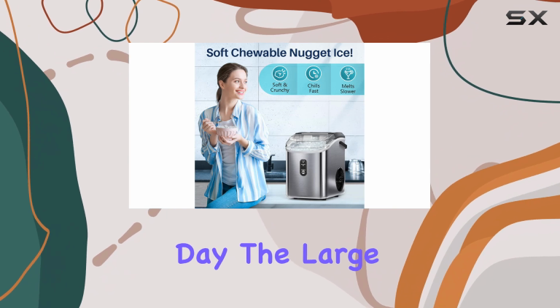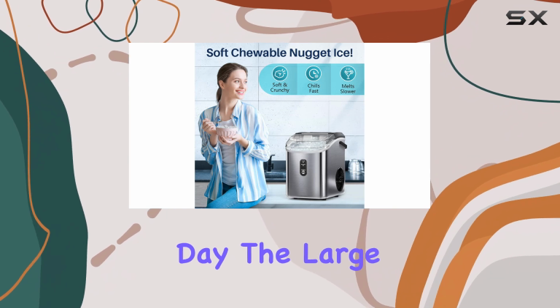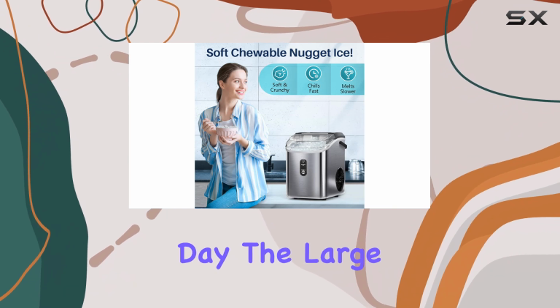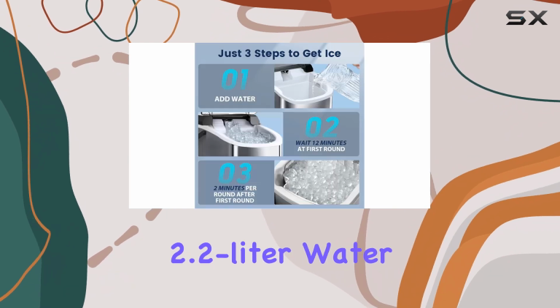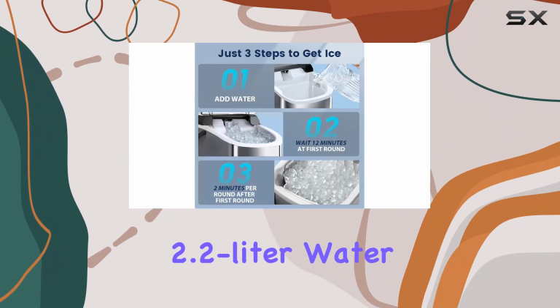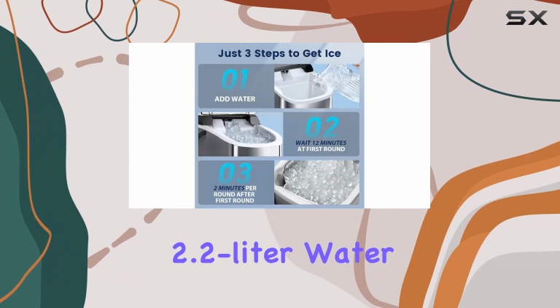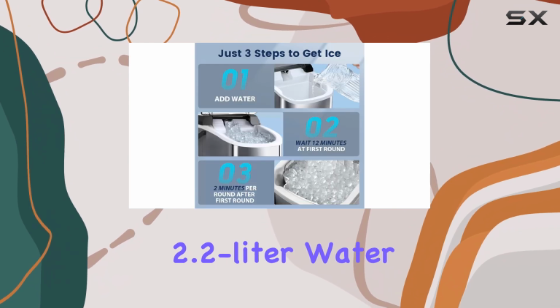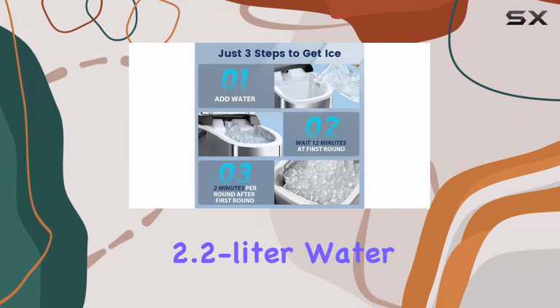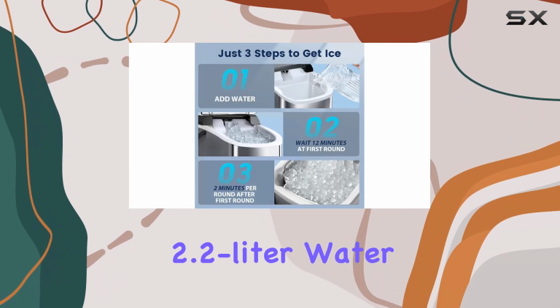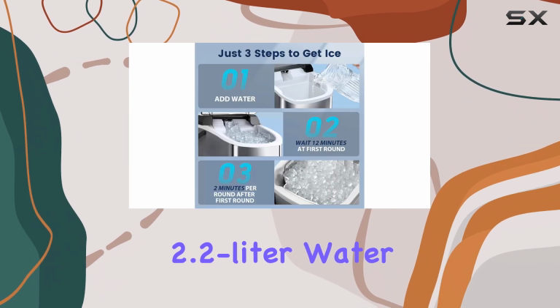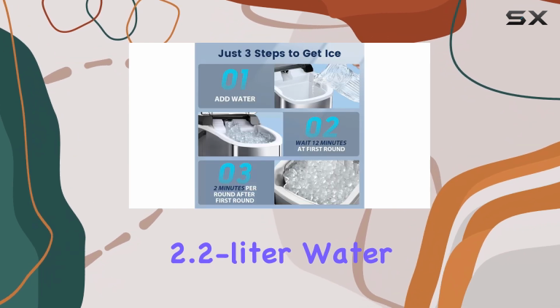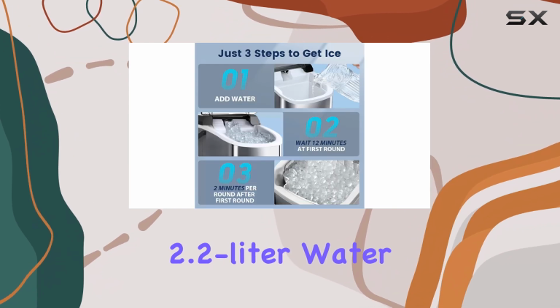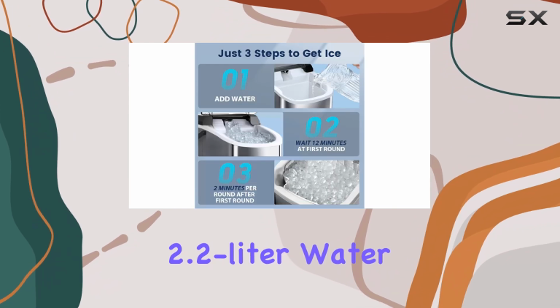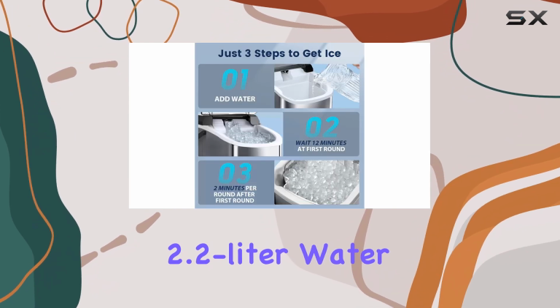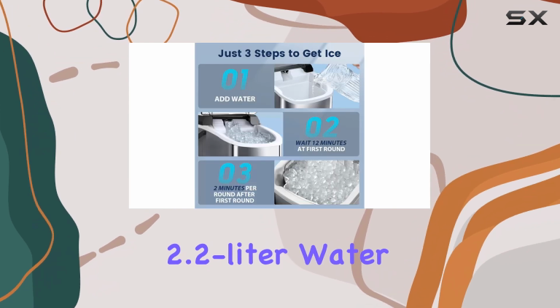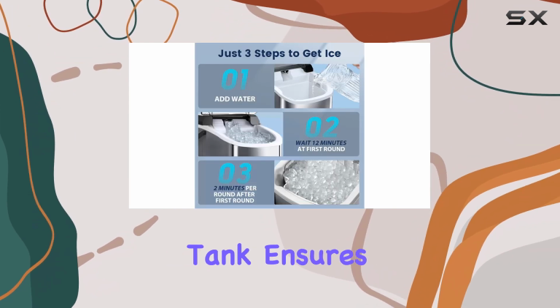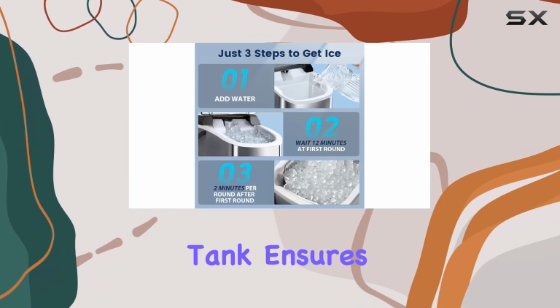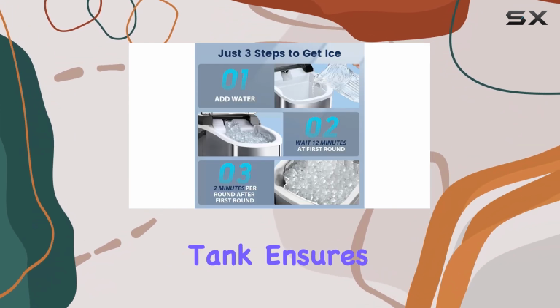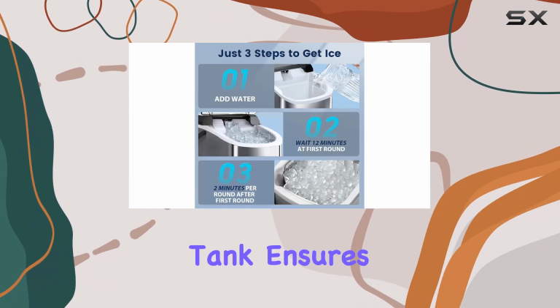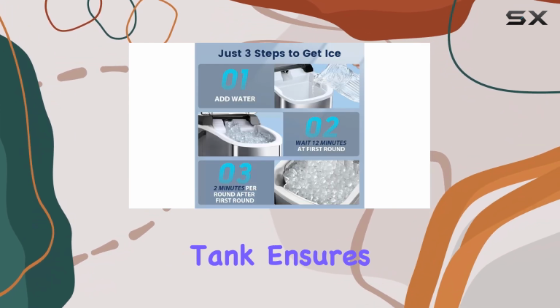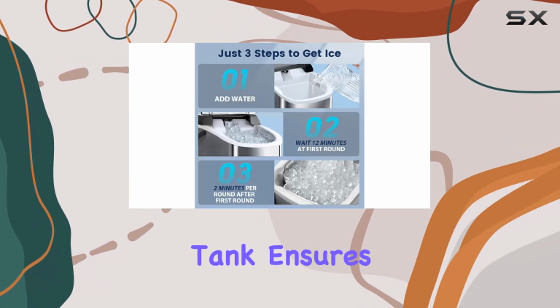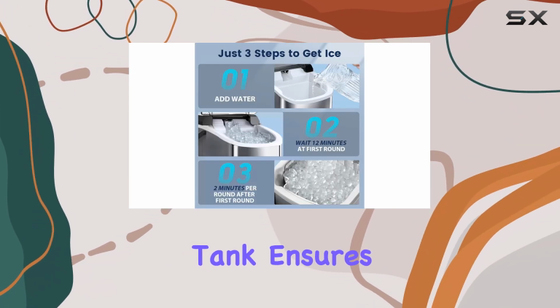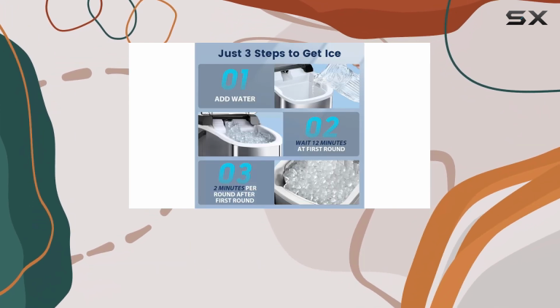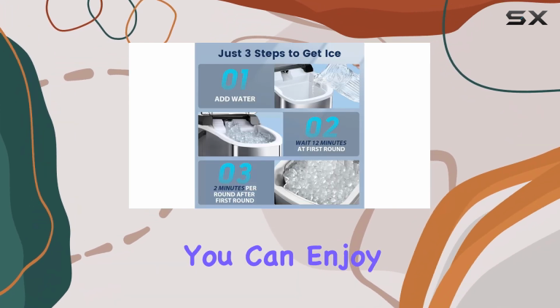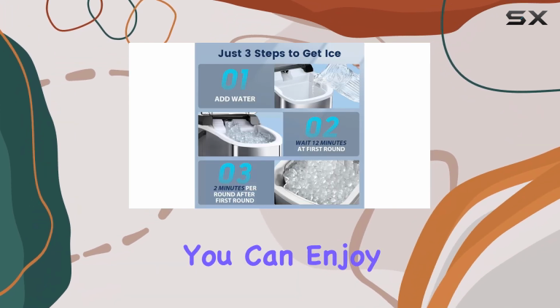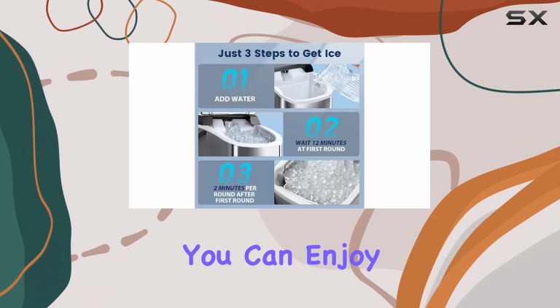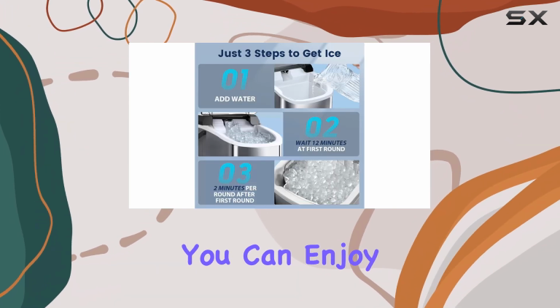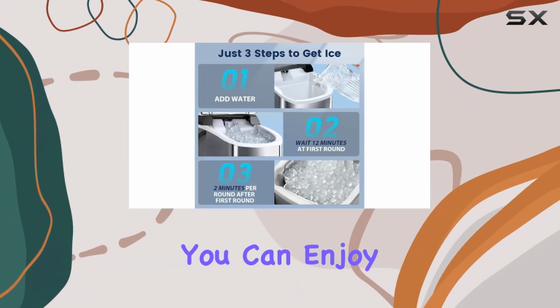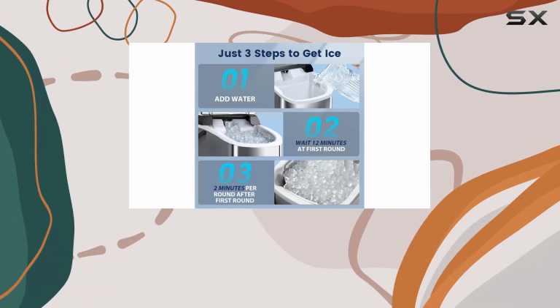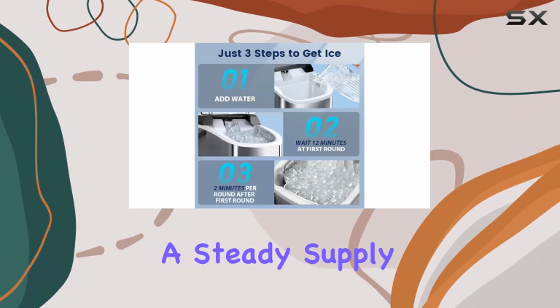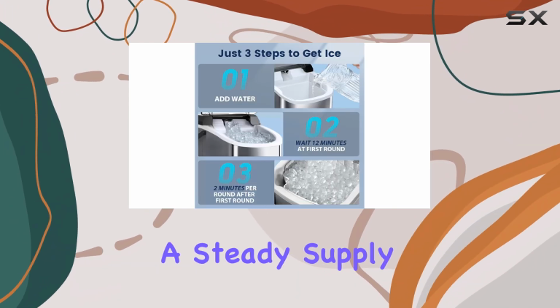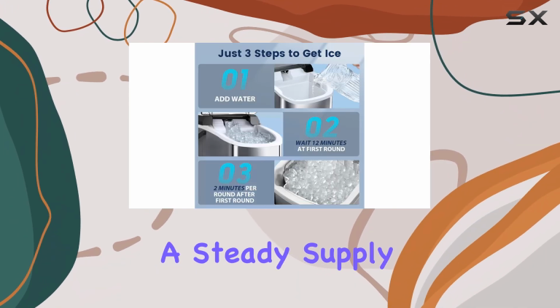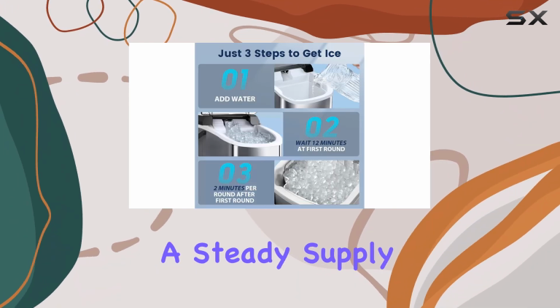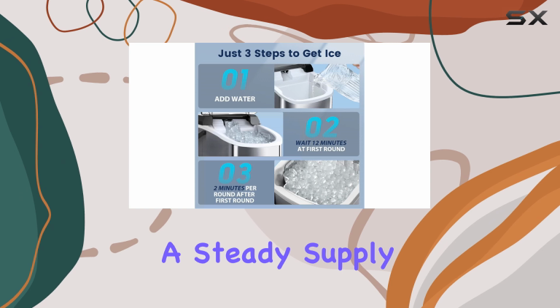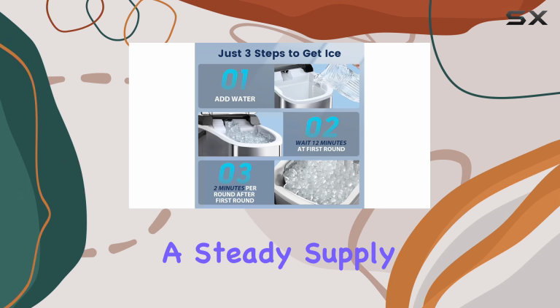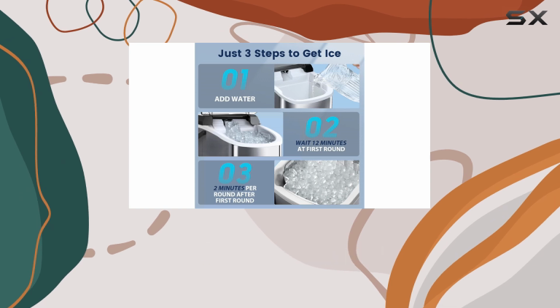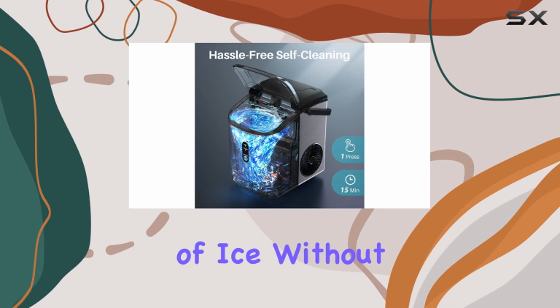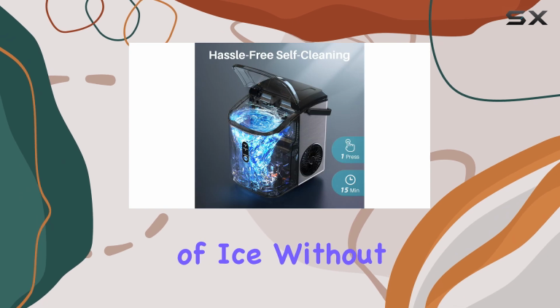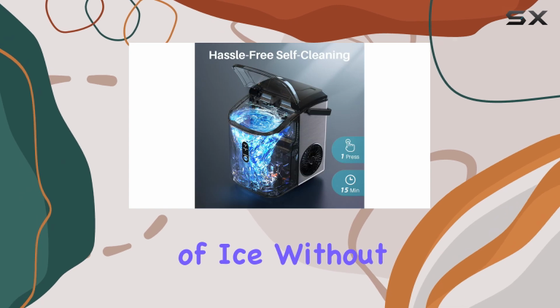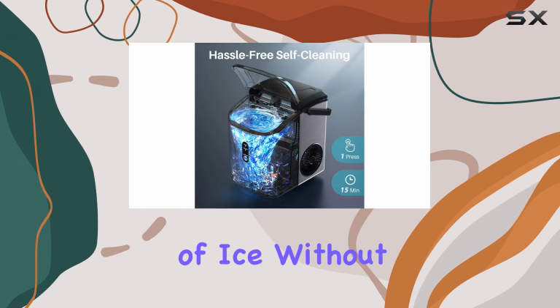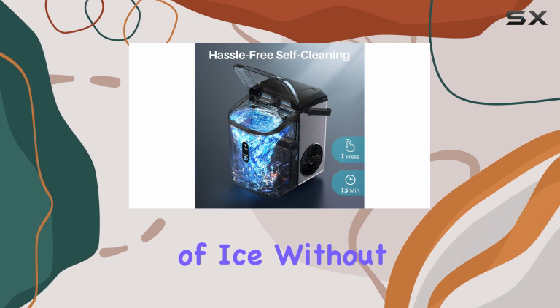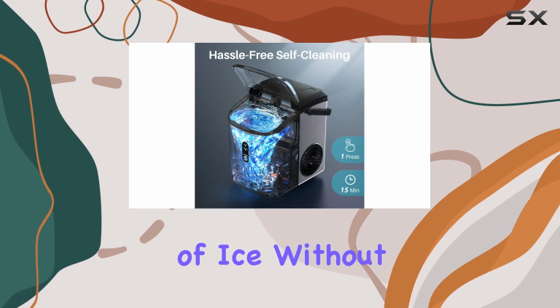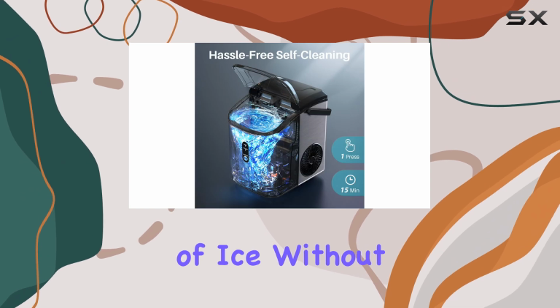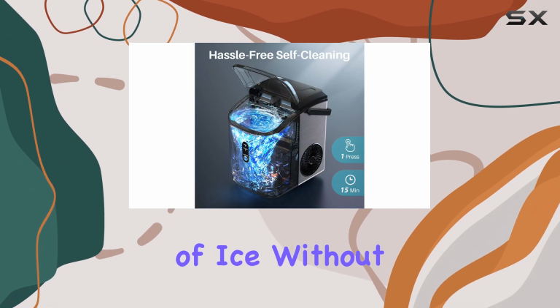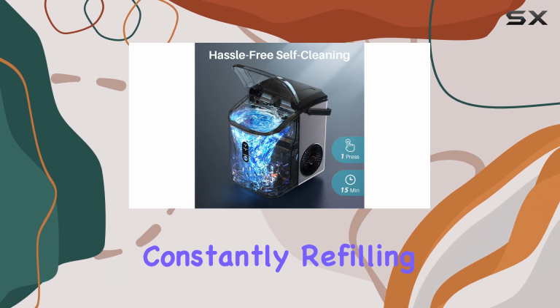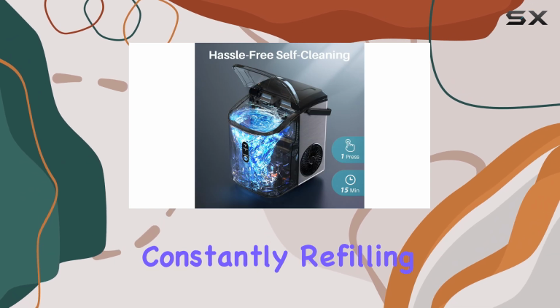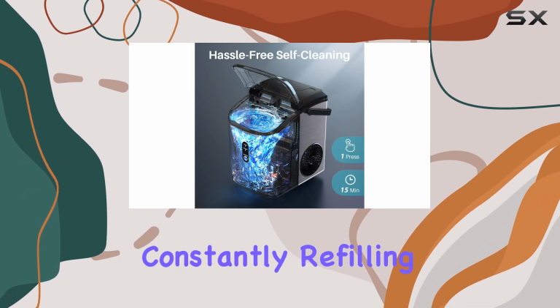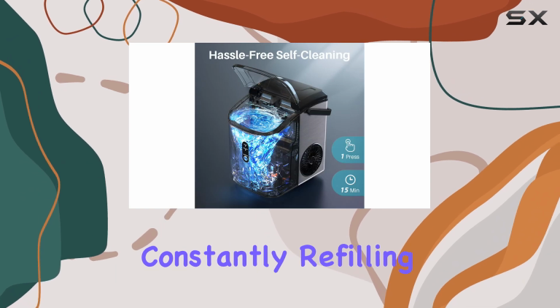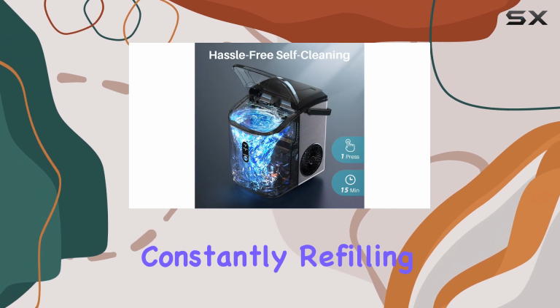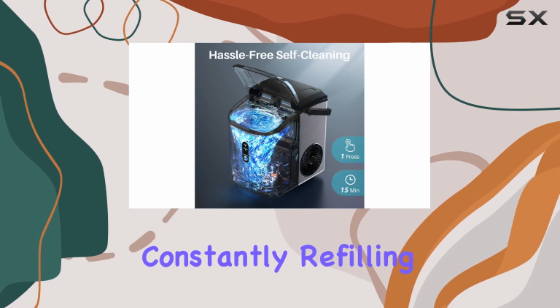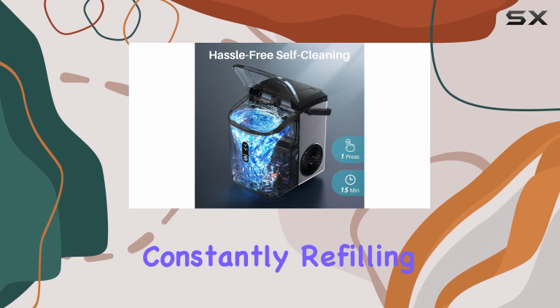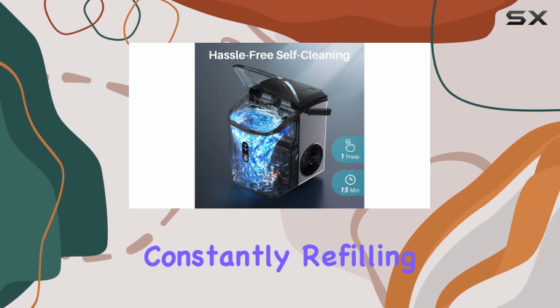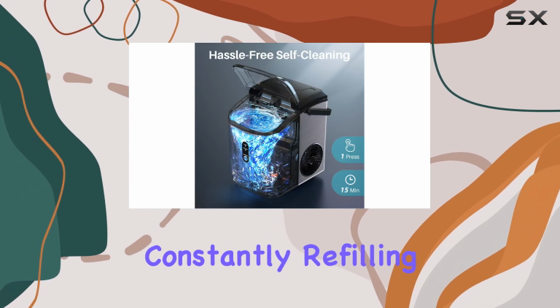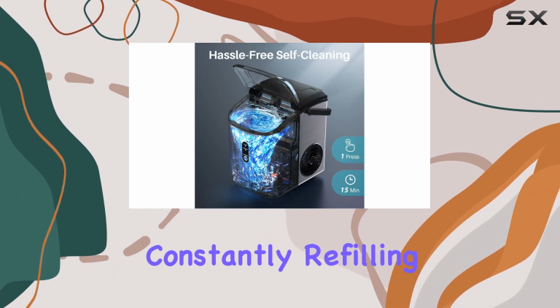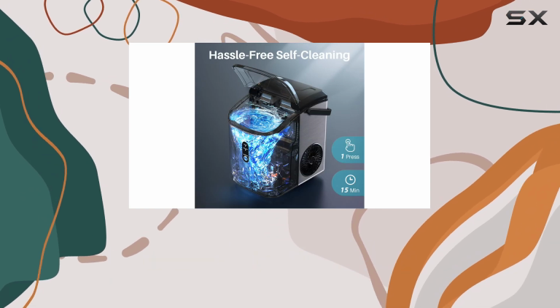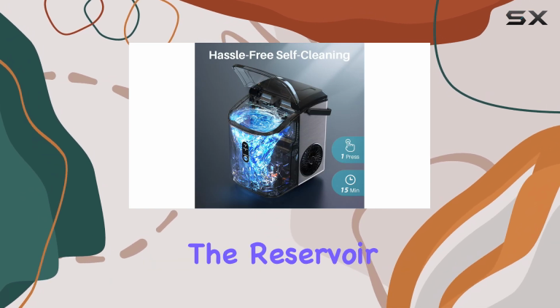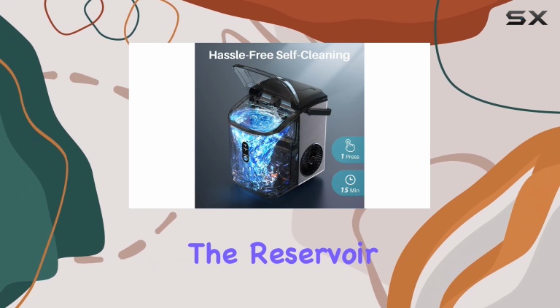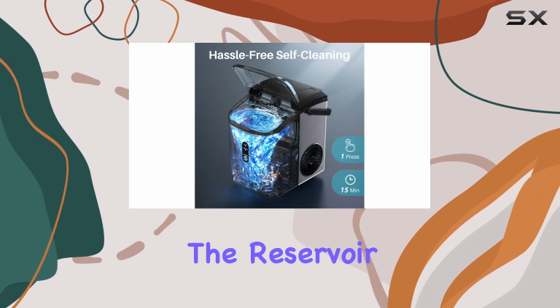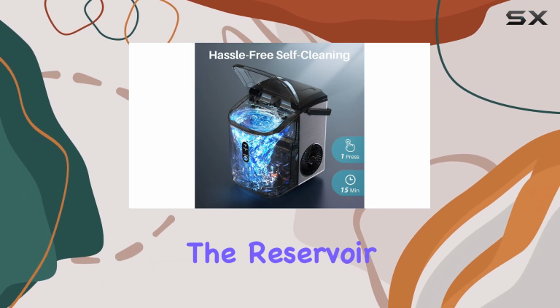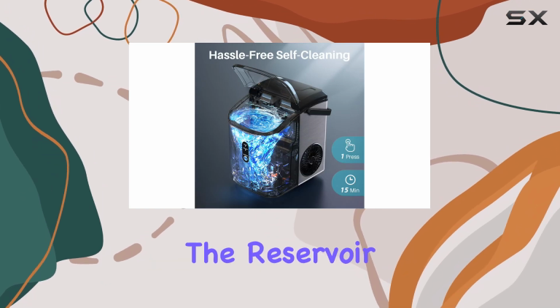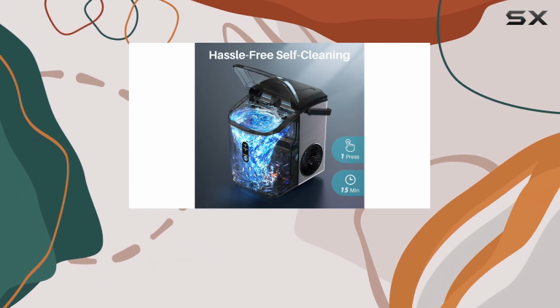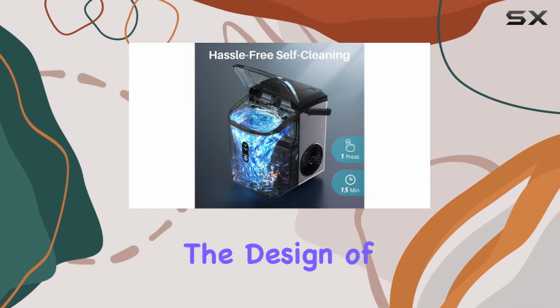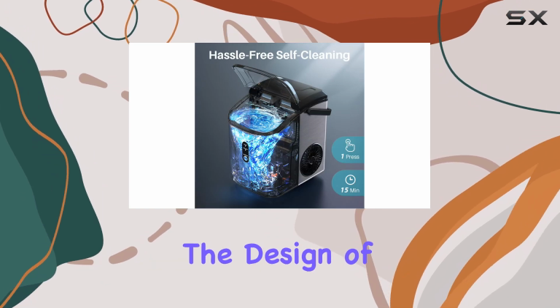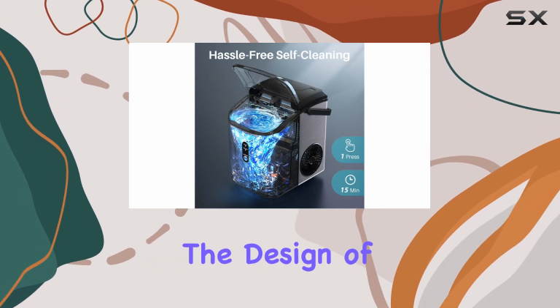The large 2.2 liter water tank ensures you can enjoy a steady supply of ice without constantly refilling the reservoir.